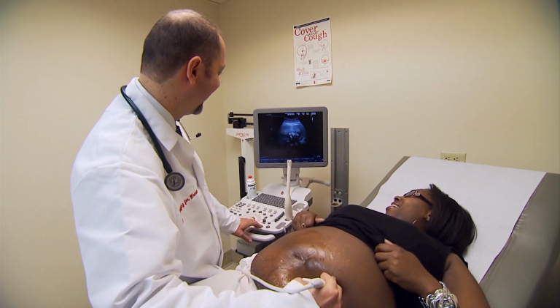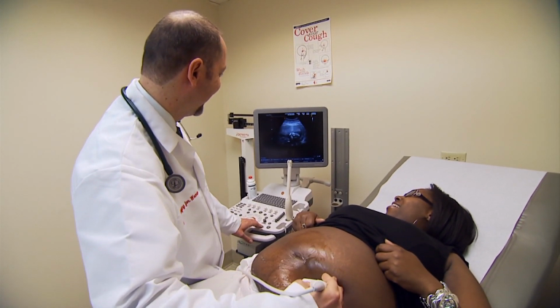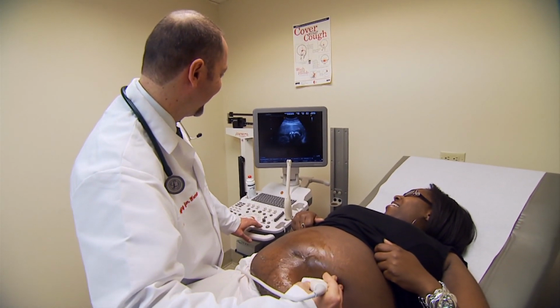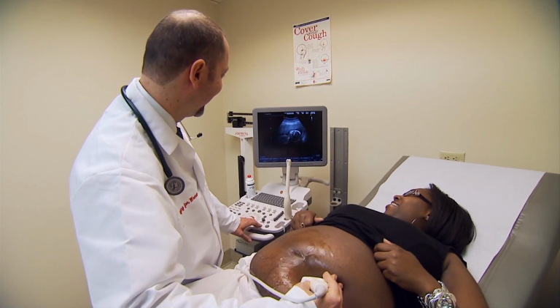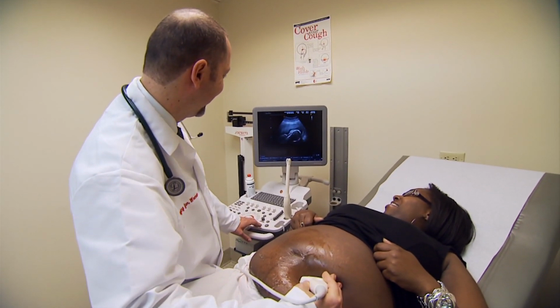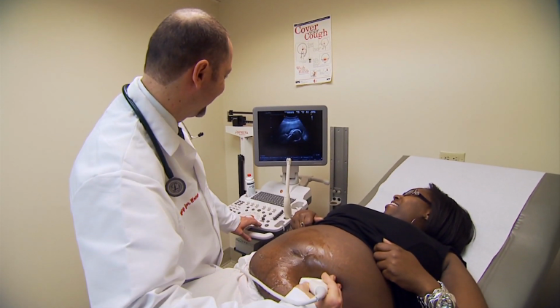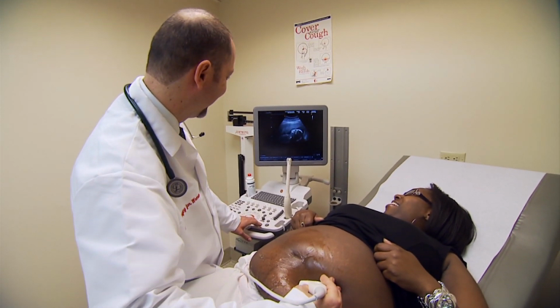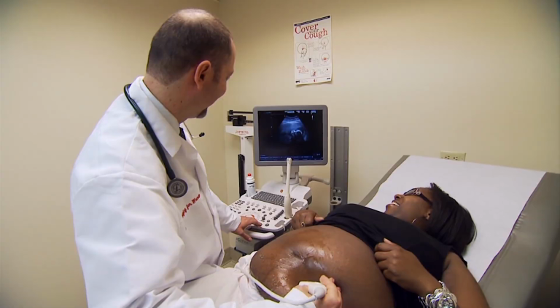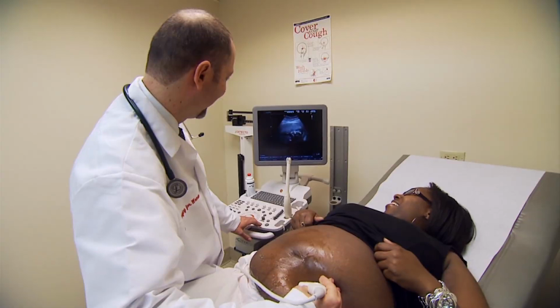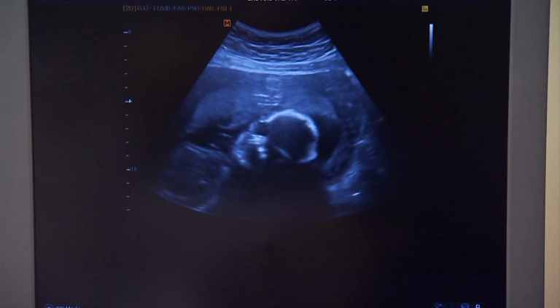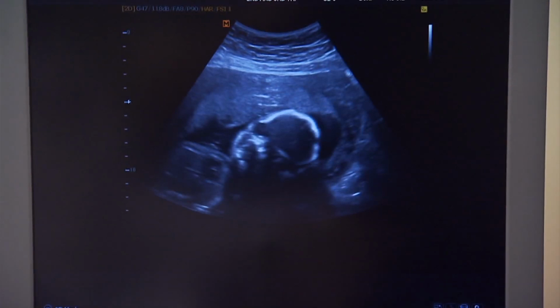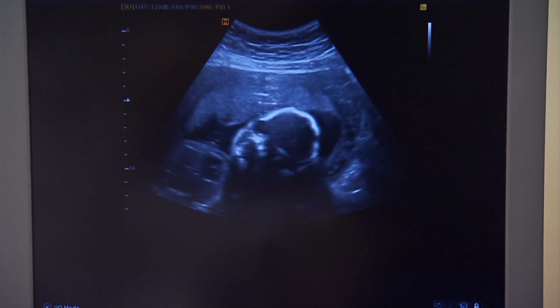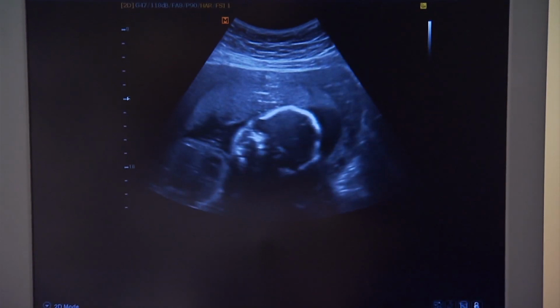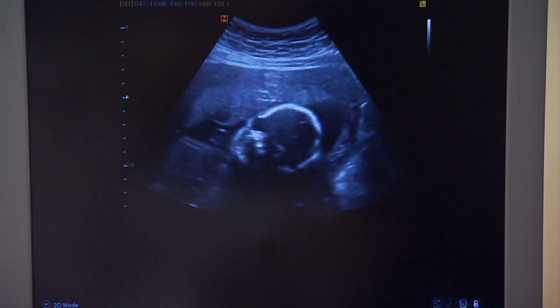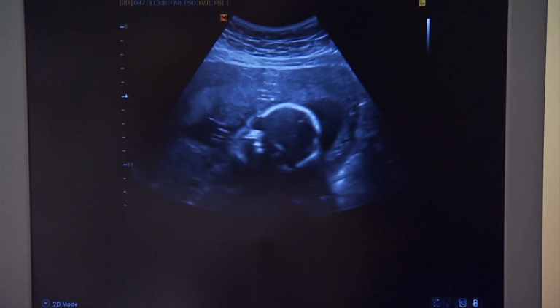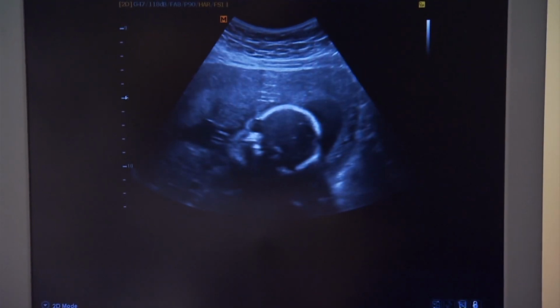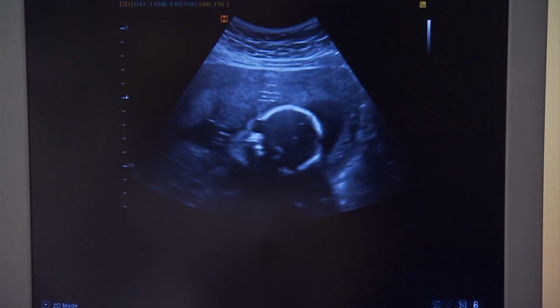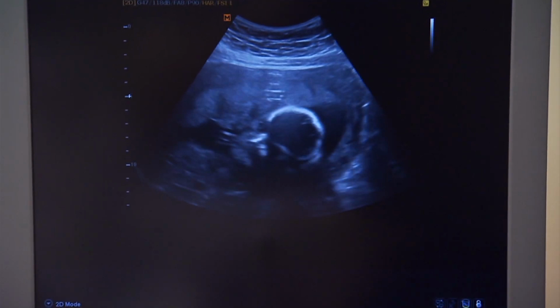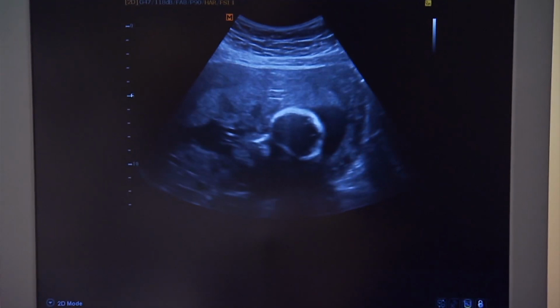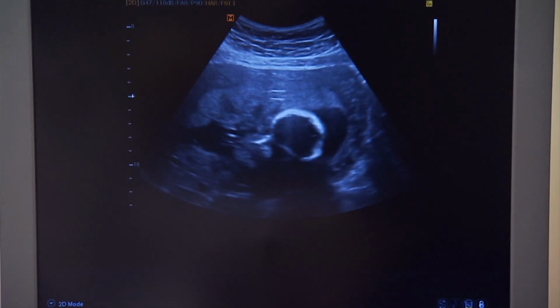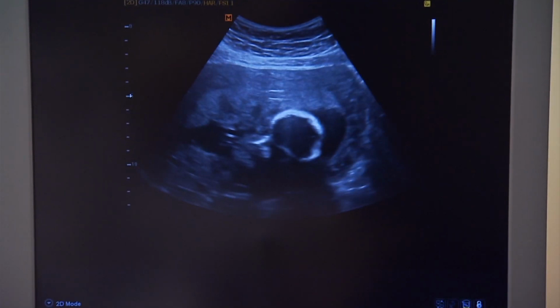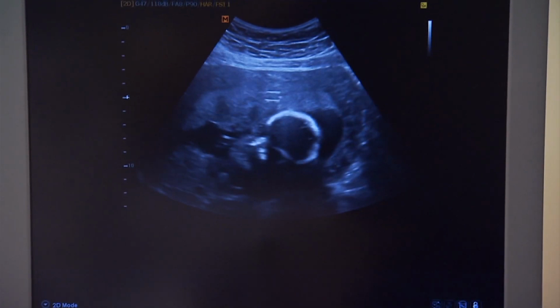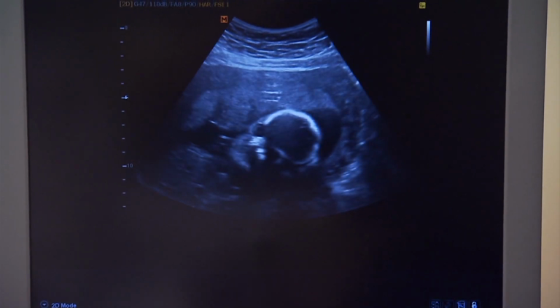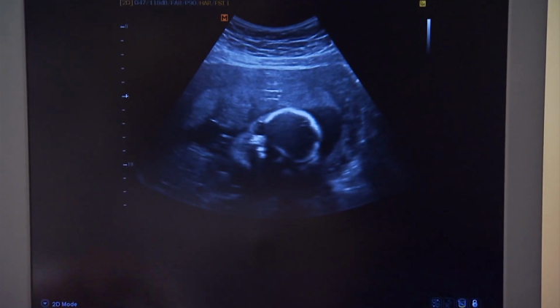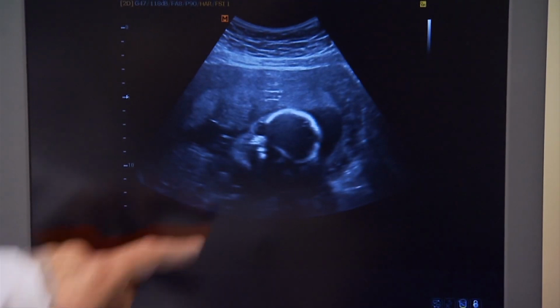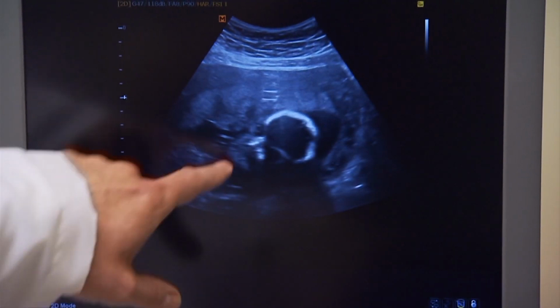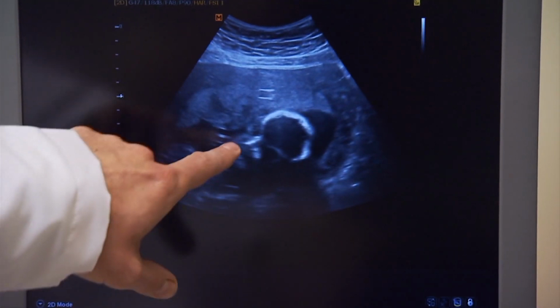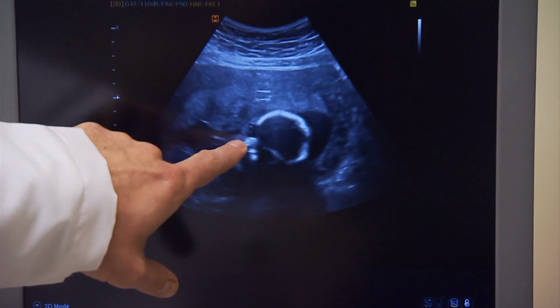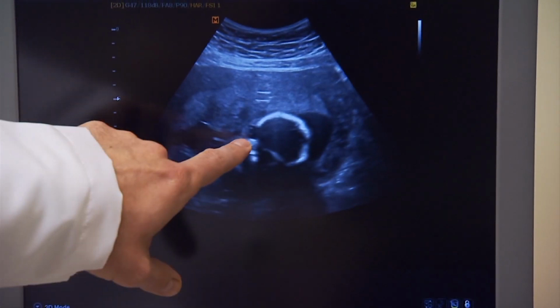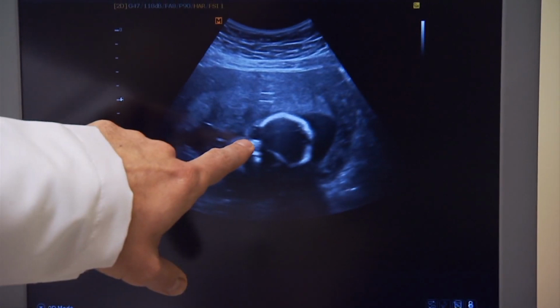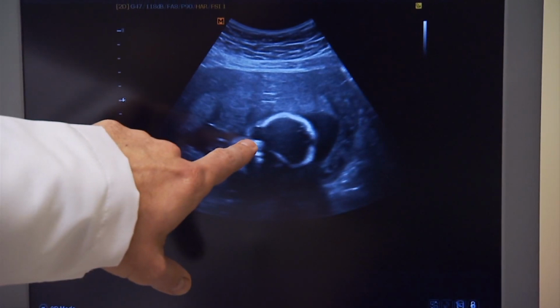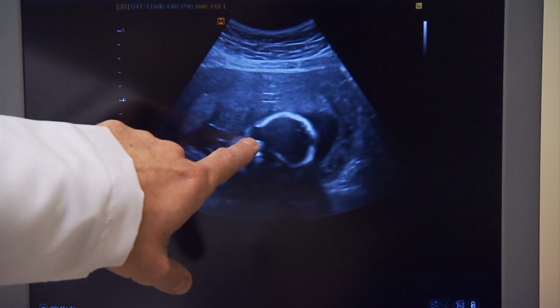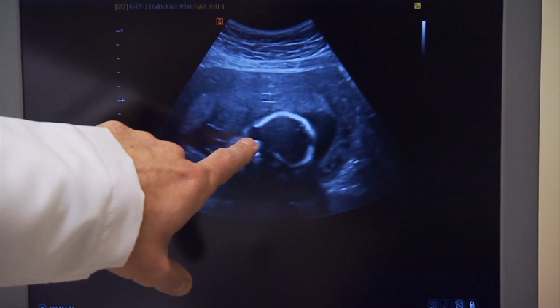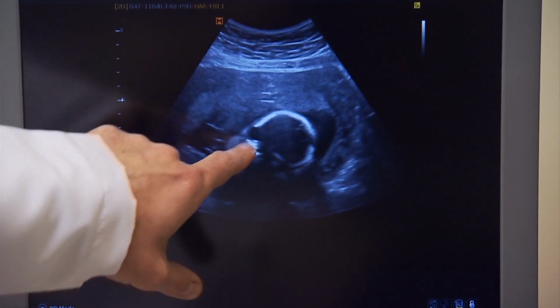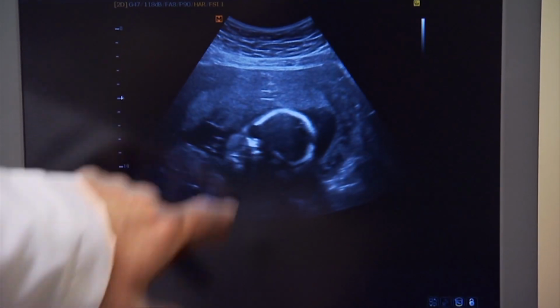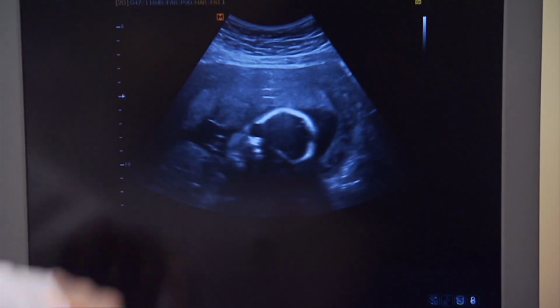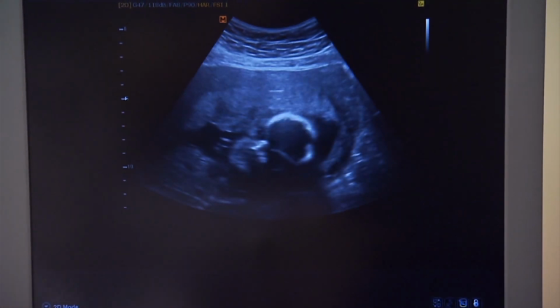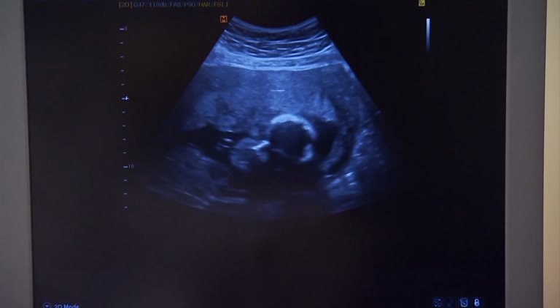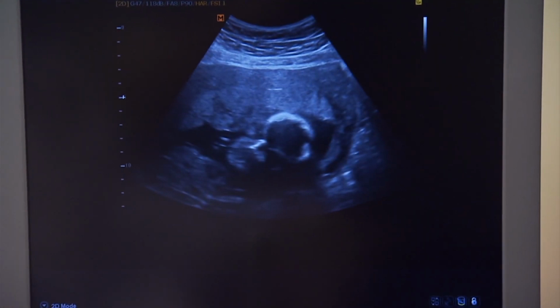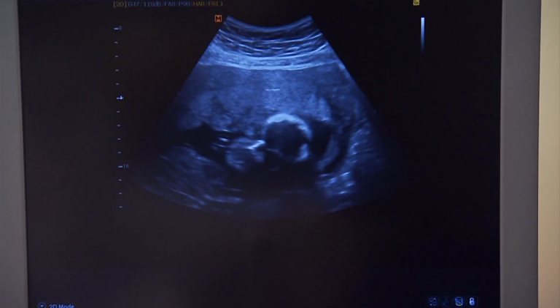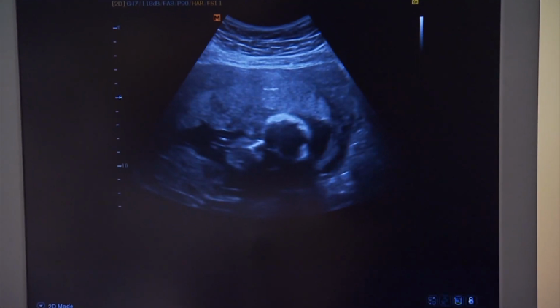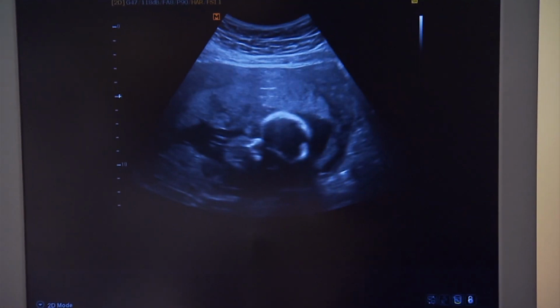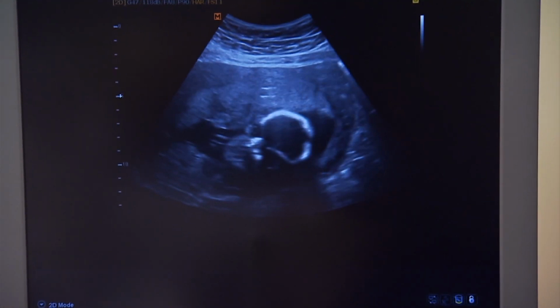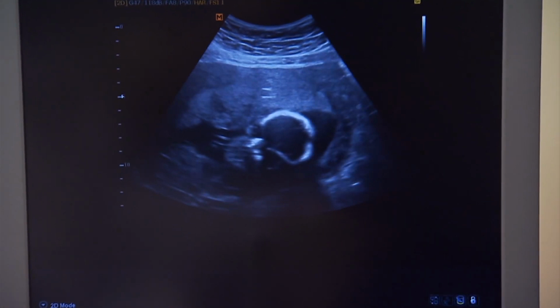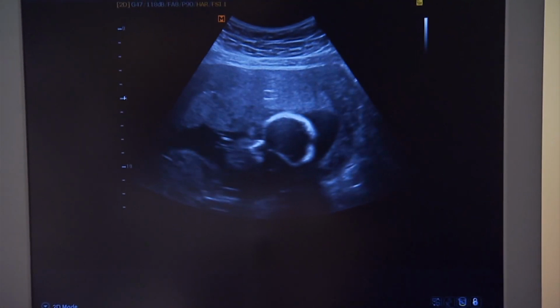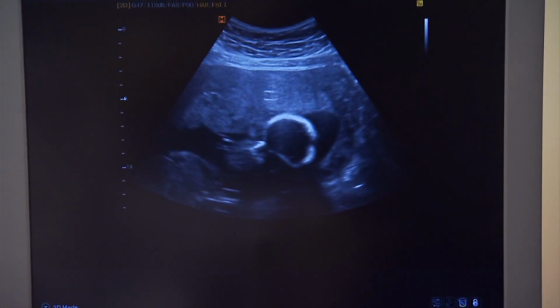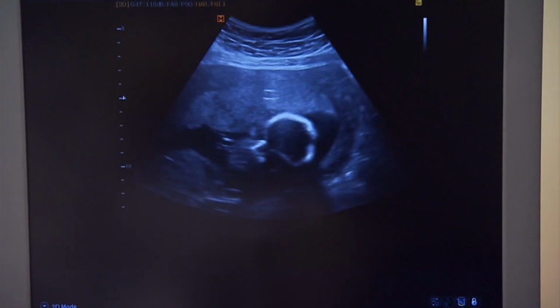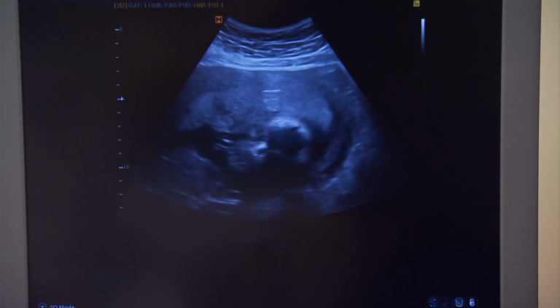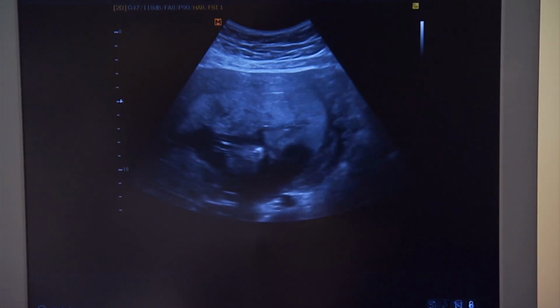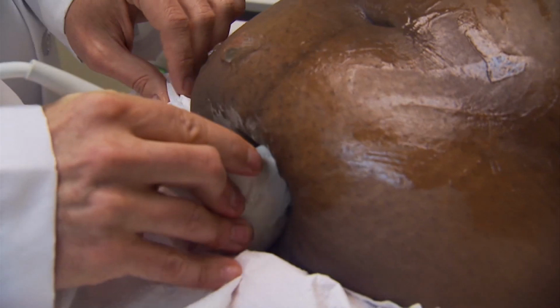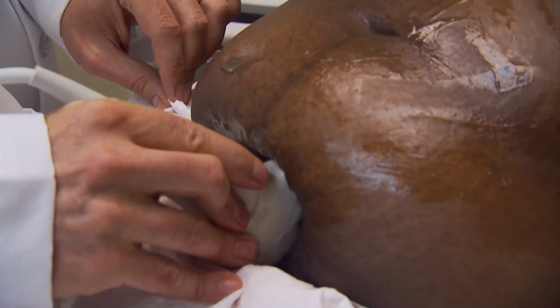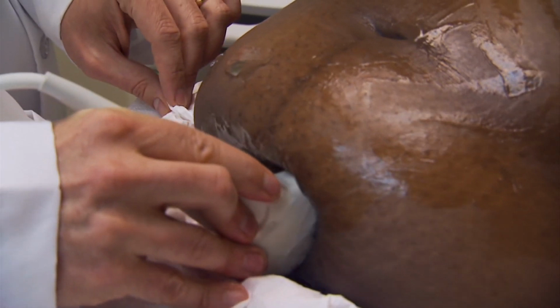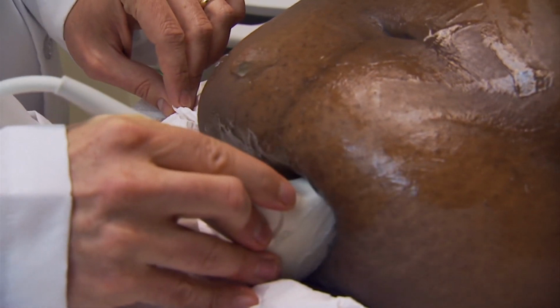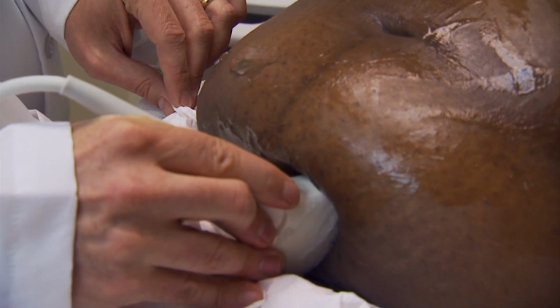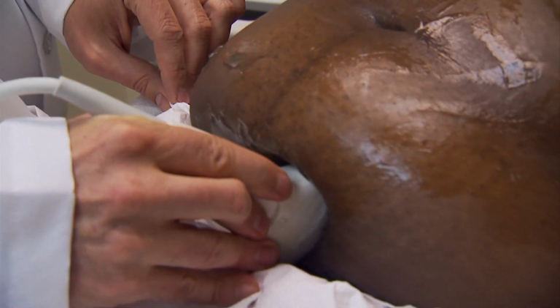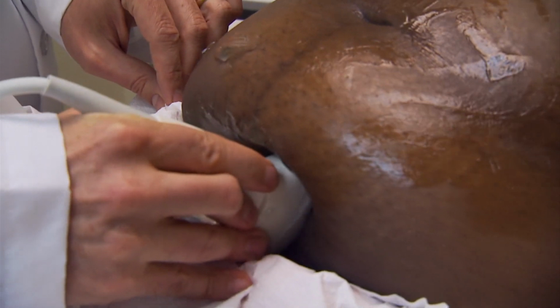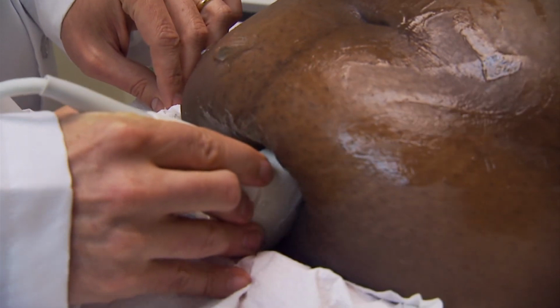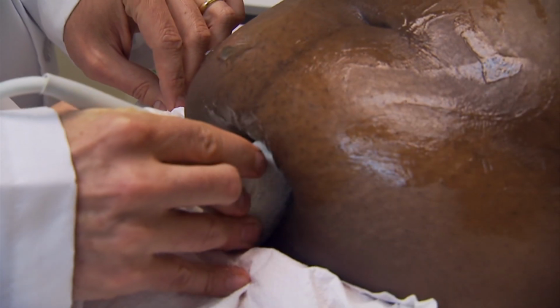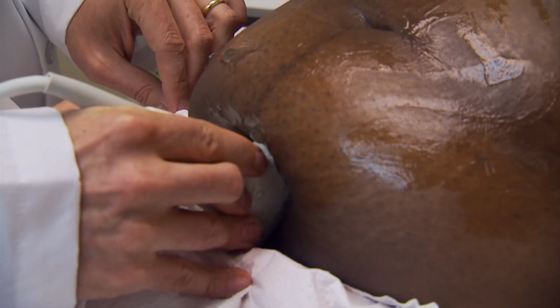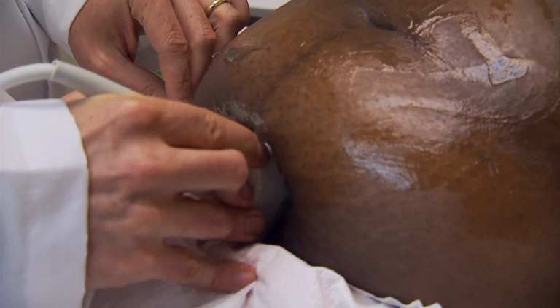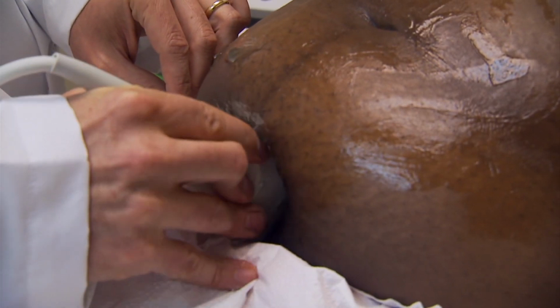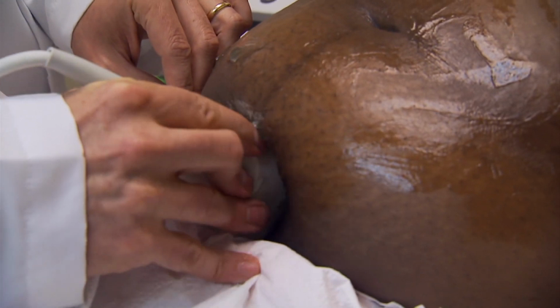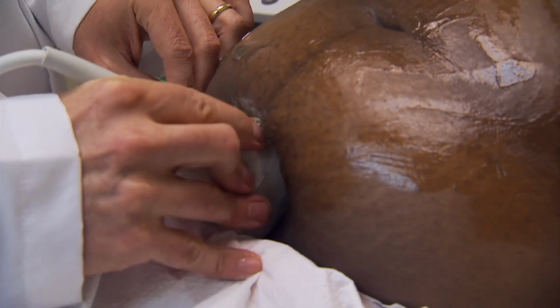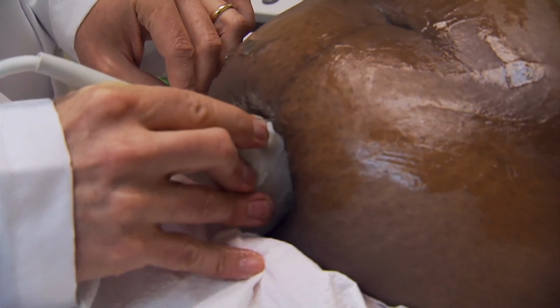During pregnancy, hormones are released in the woman's body that allow ligaments to relax. This prepares the body for childbirth.